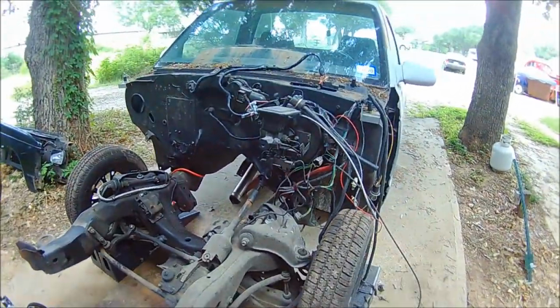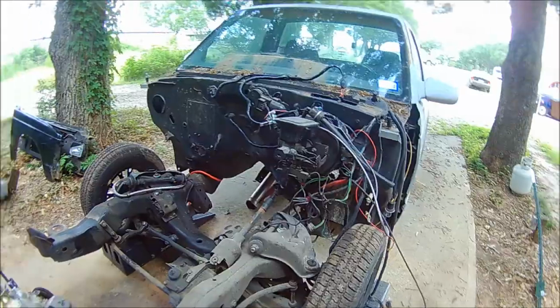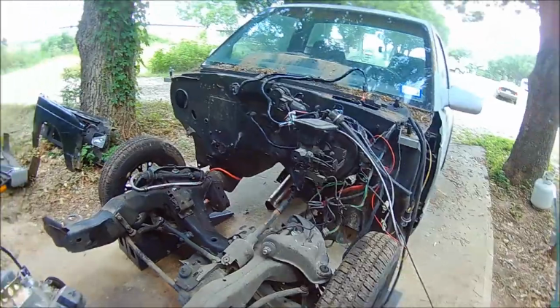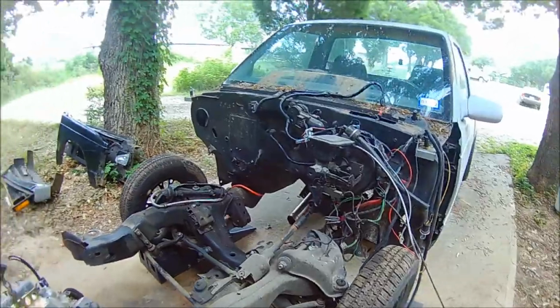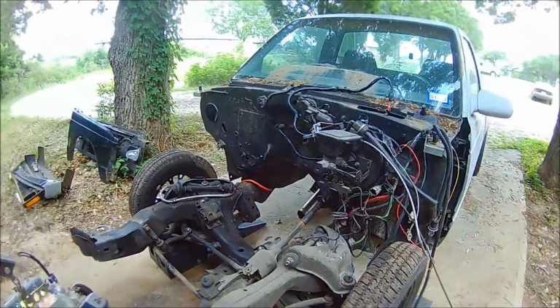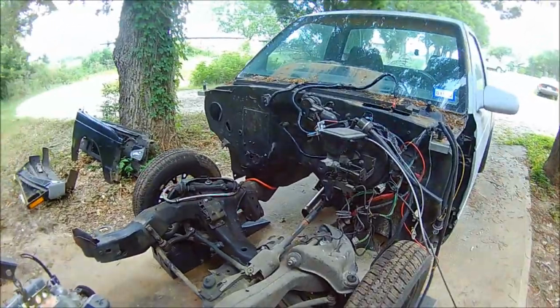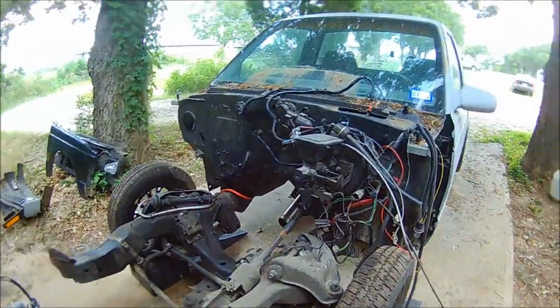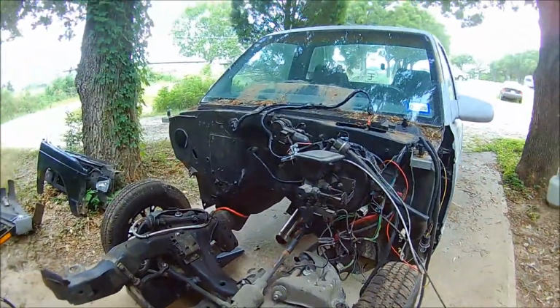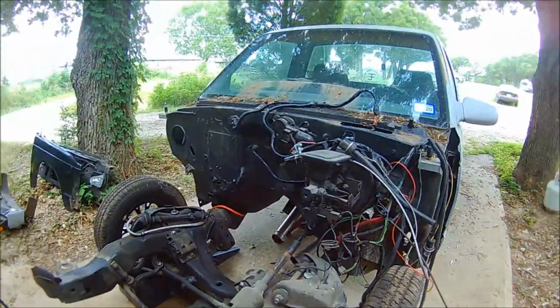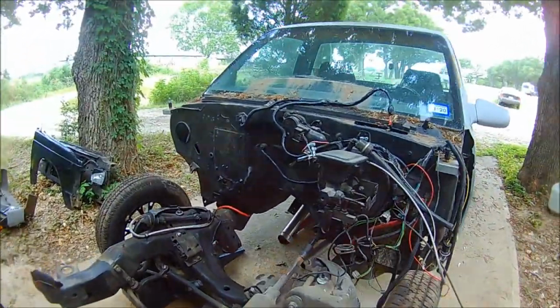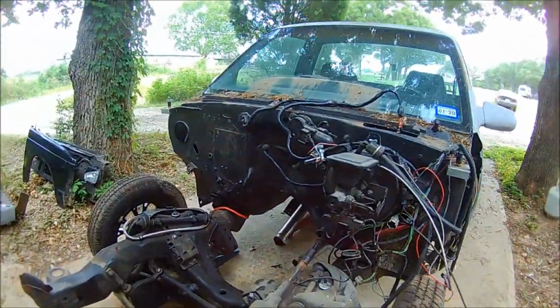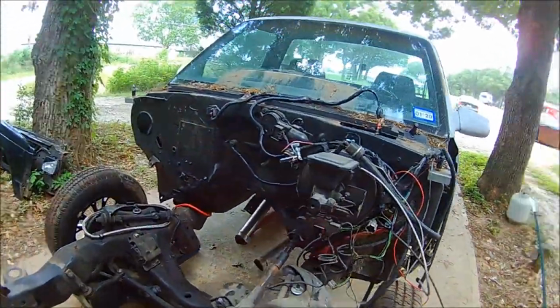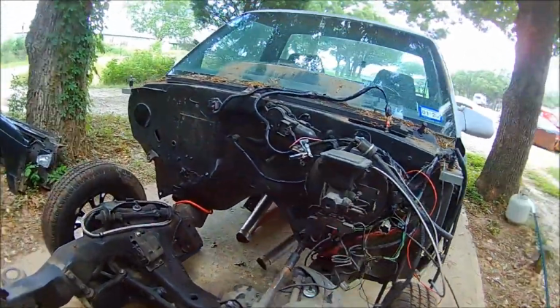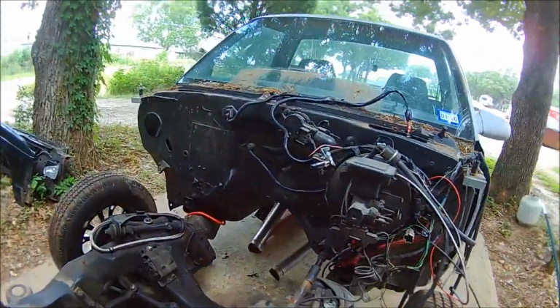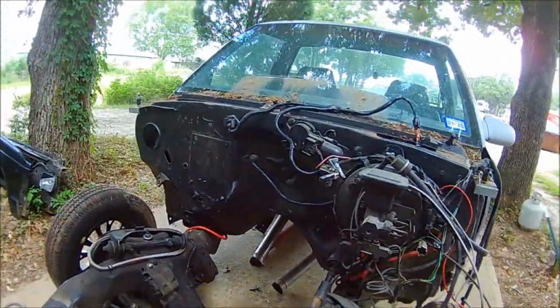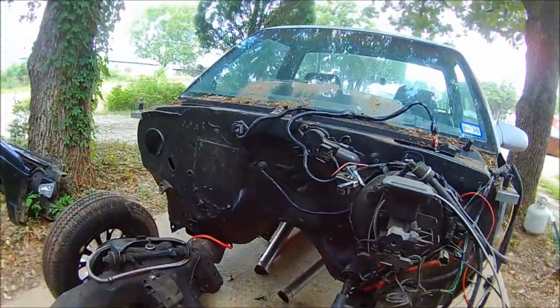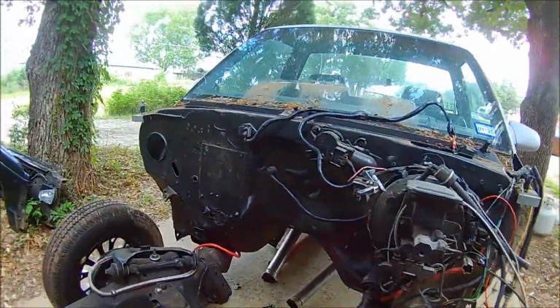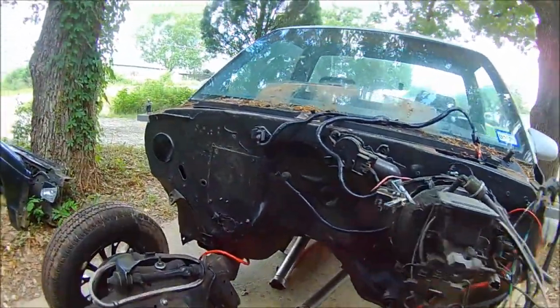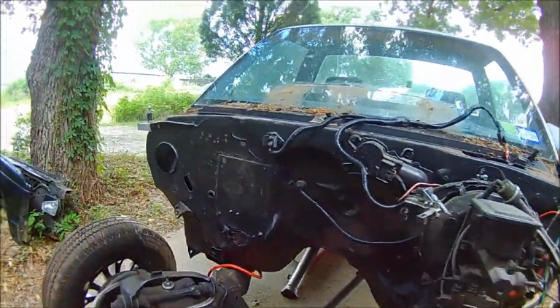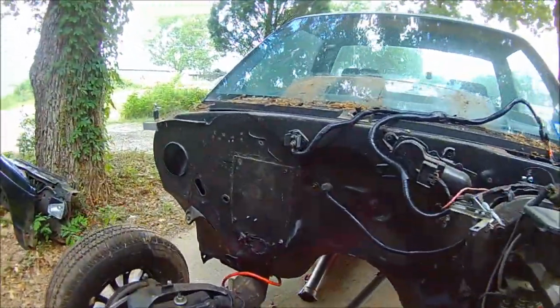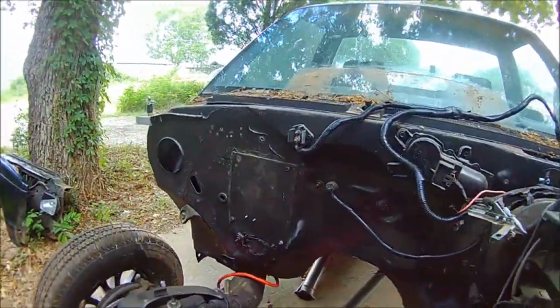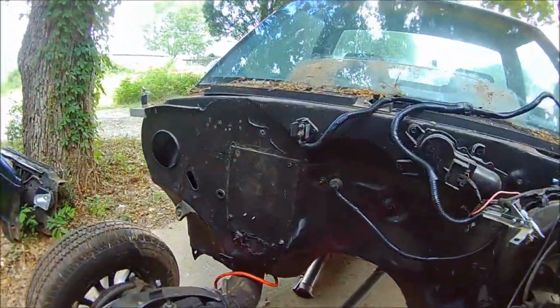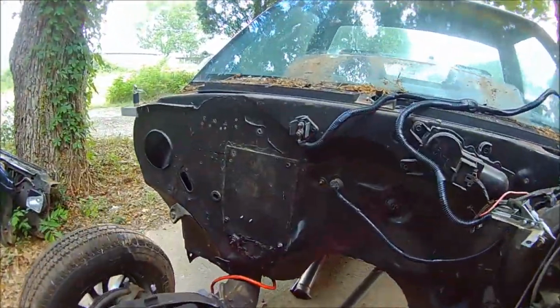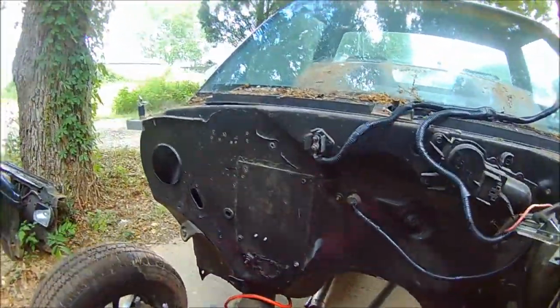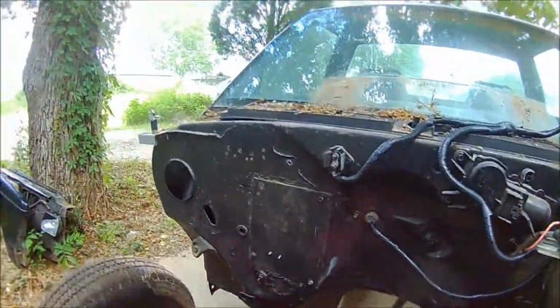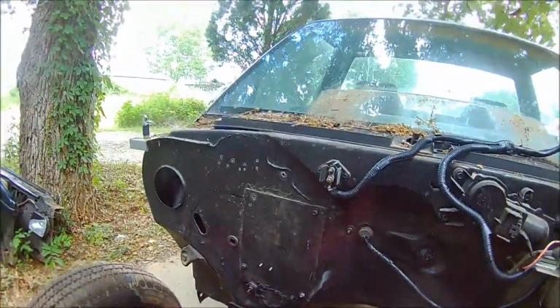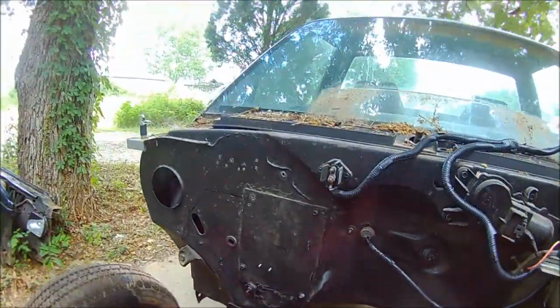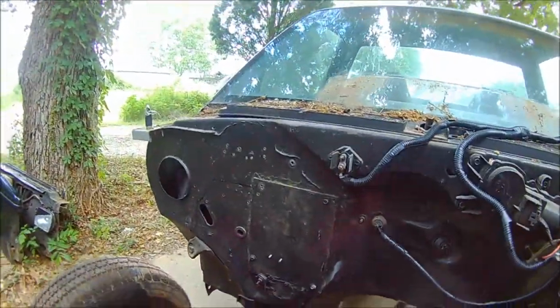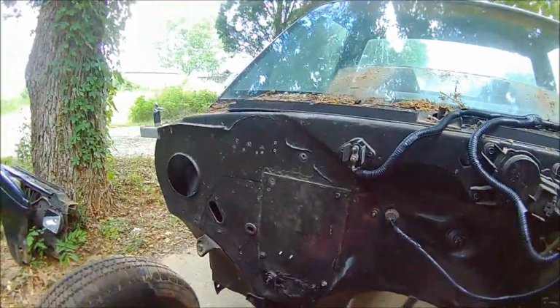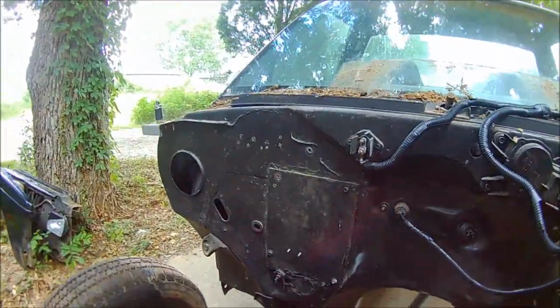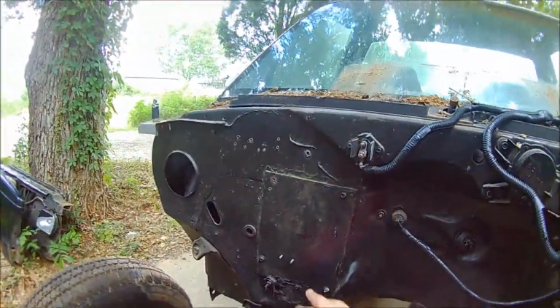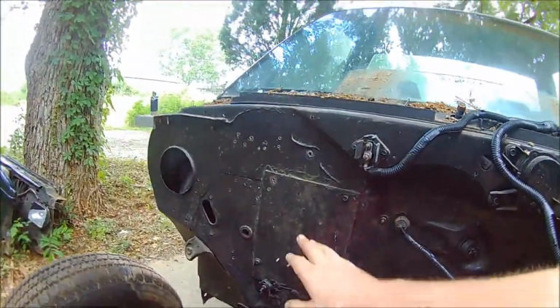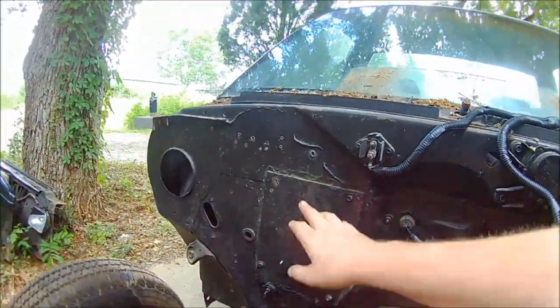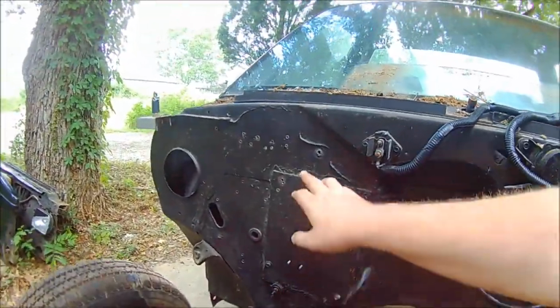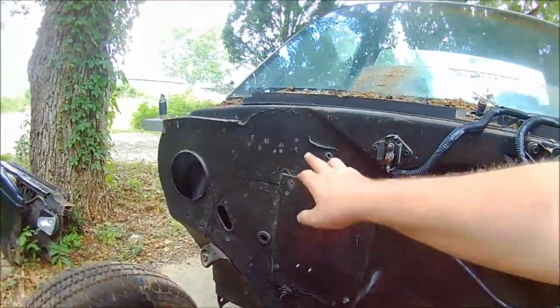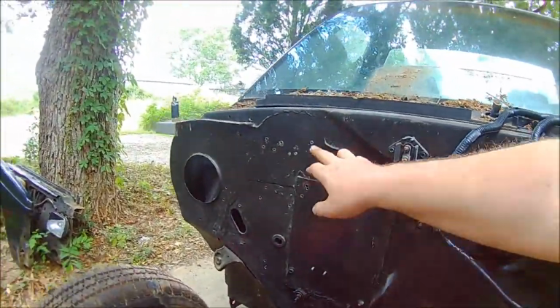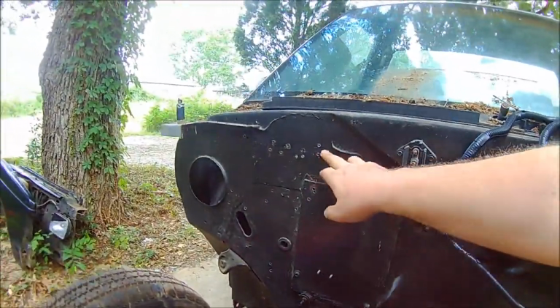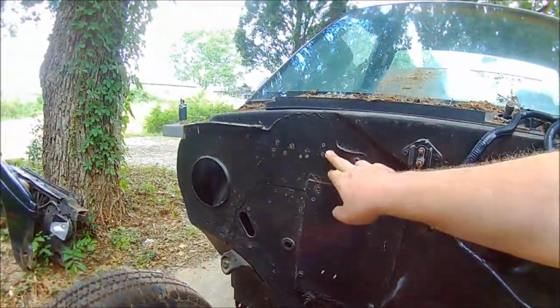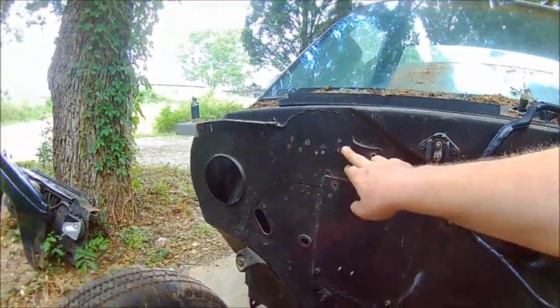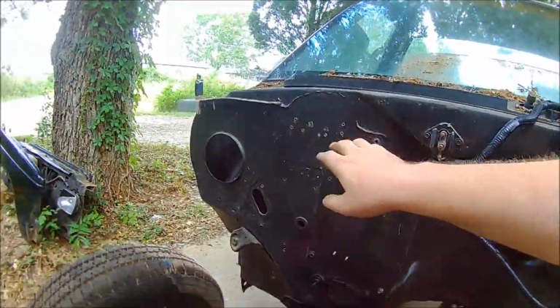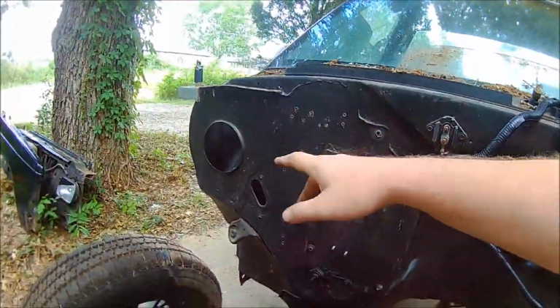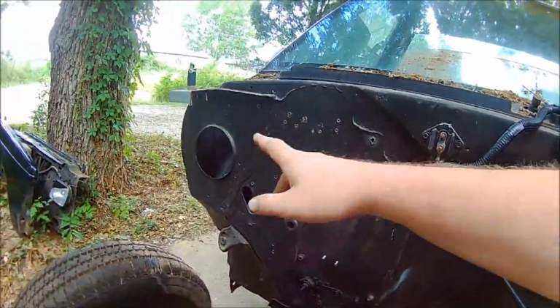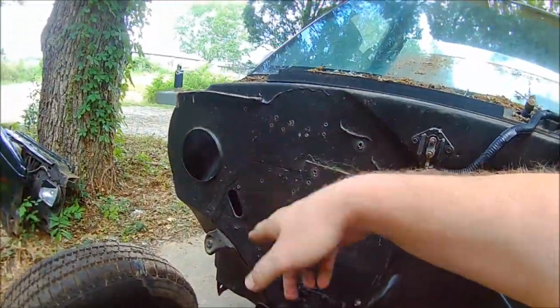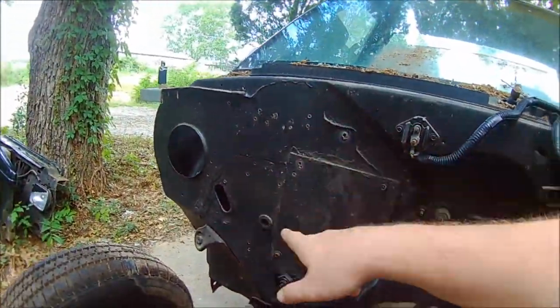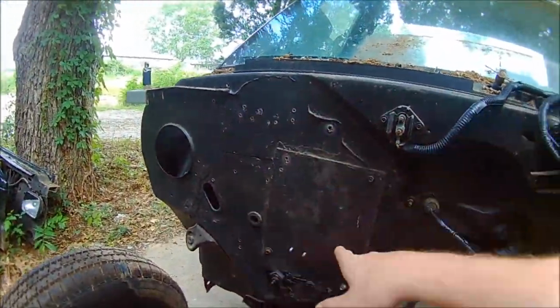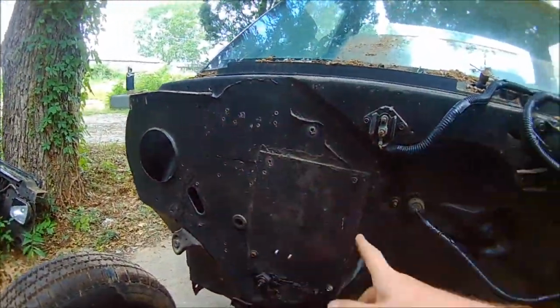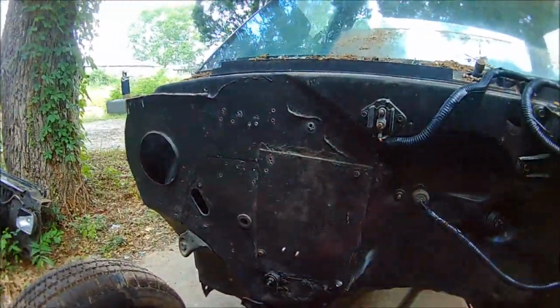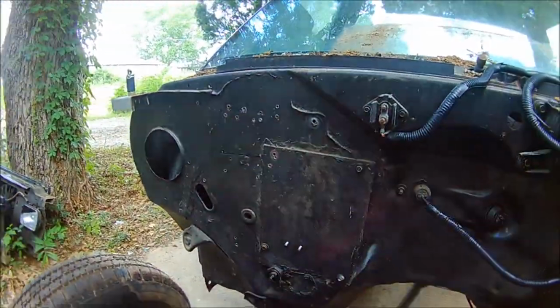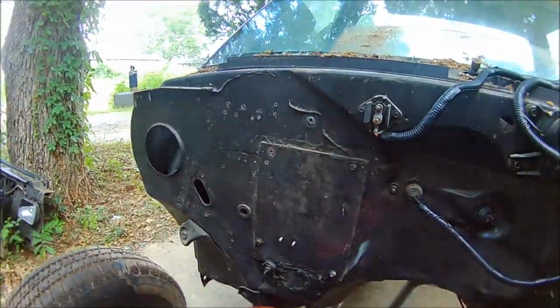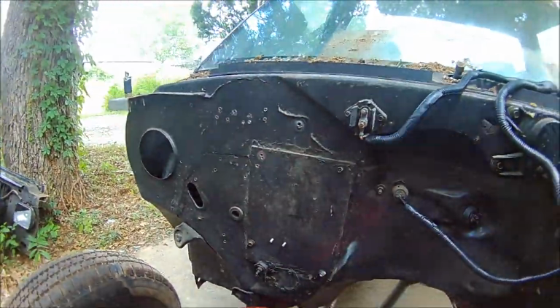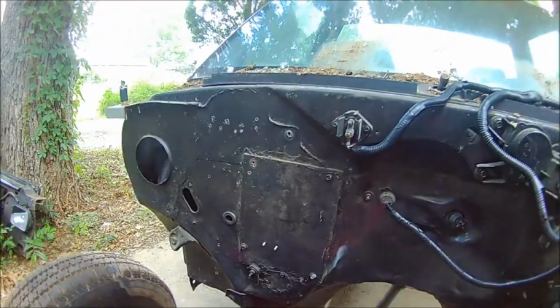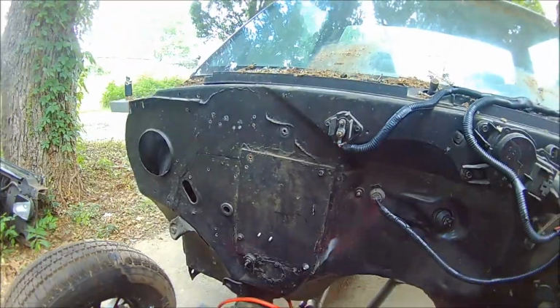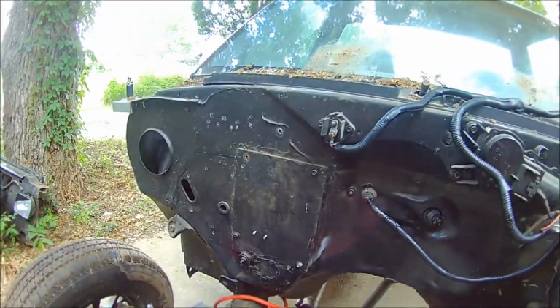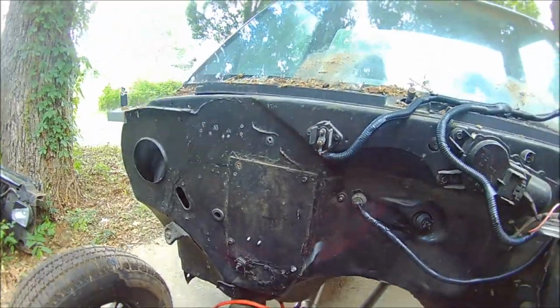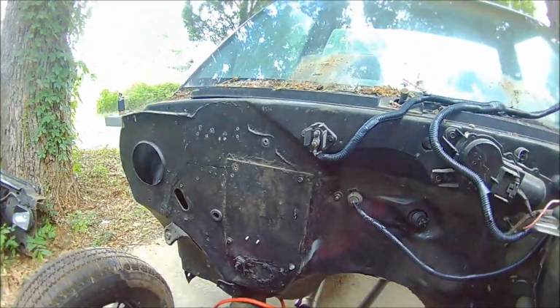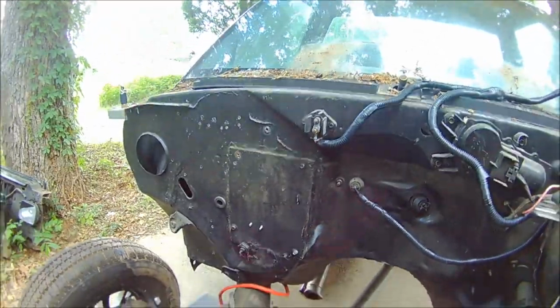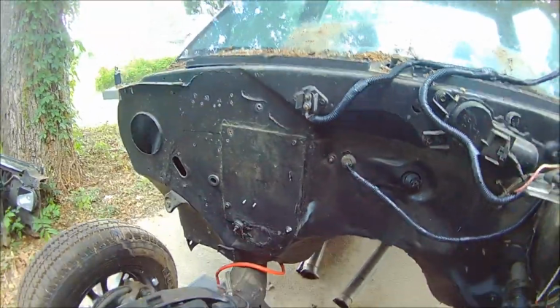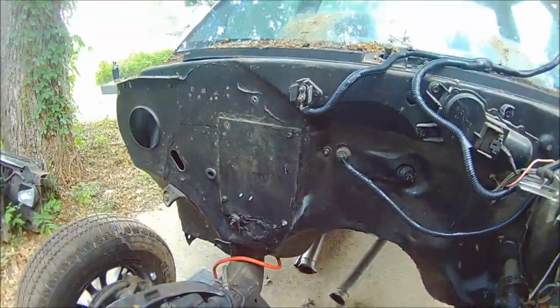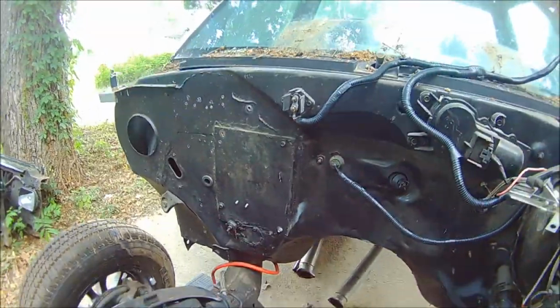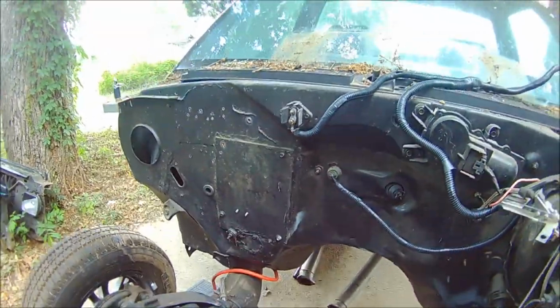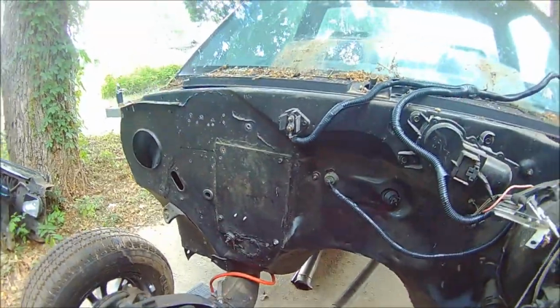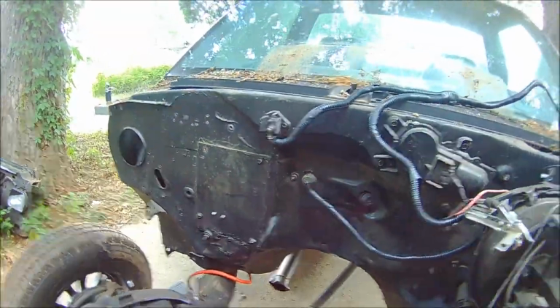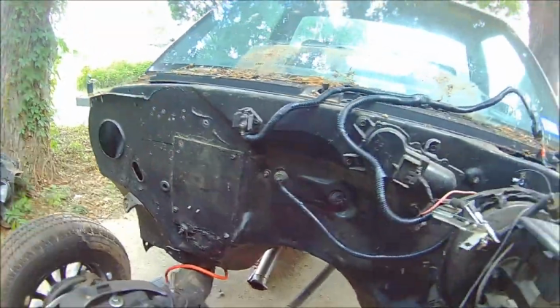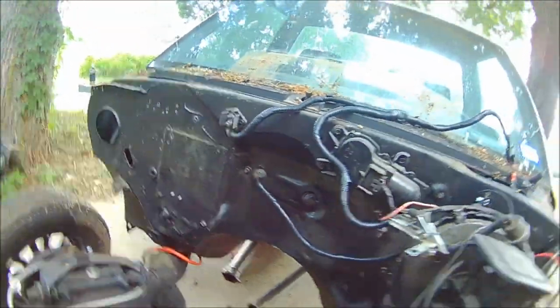But that will give me time to clean up the firewall, weld up all these holes, make some patch panels, load it all up, clean it, and paint it.